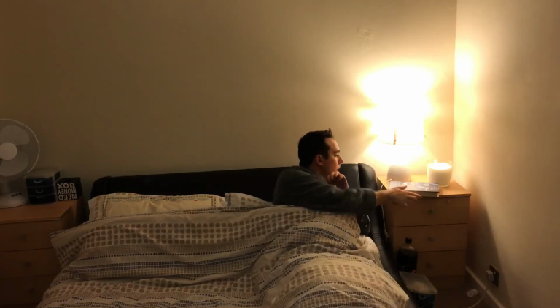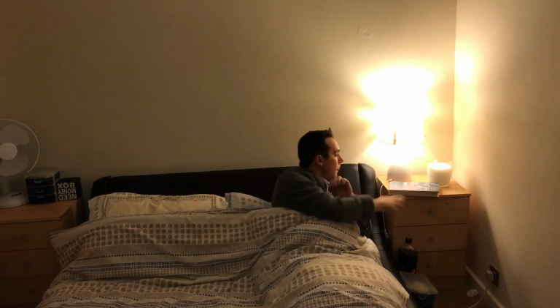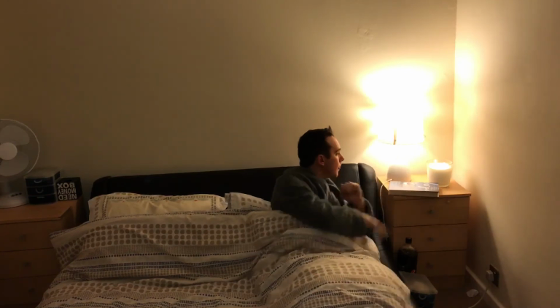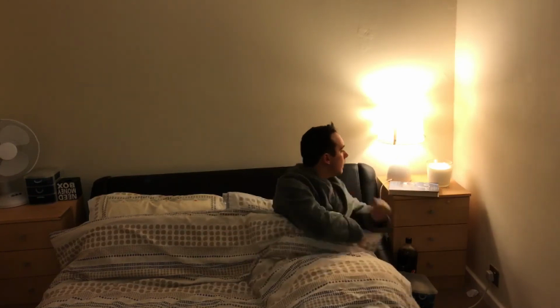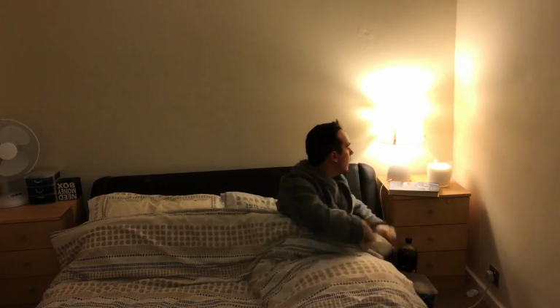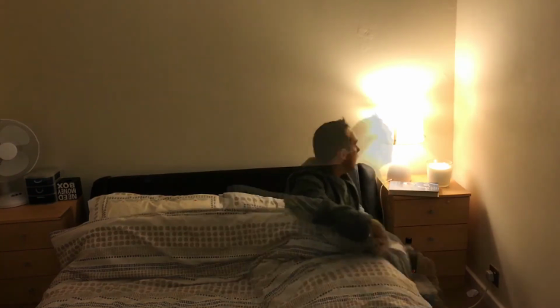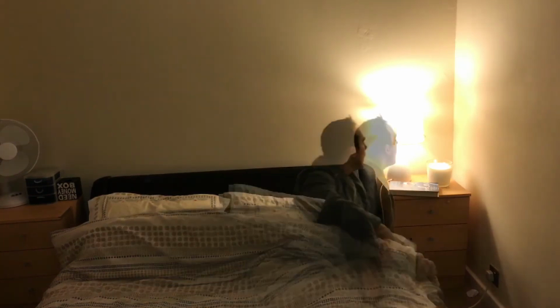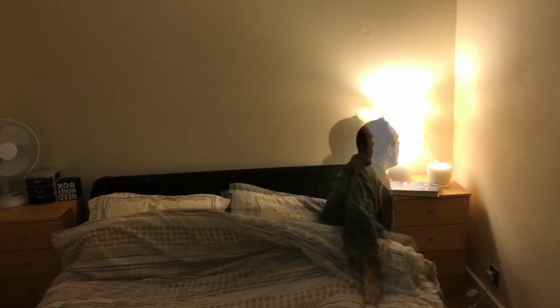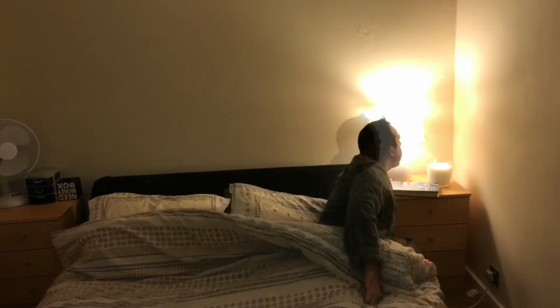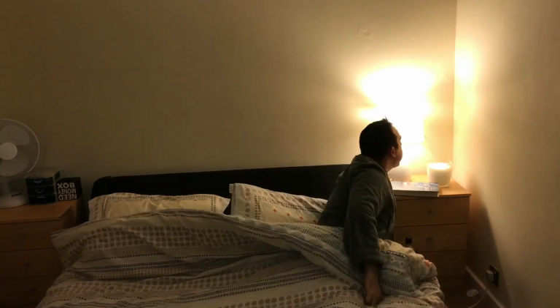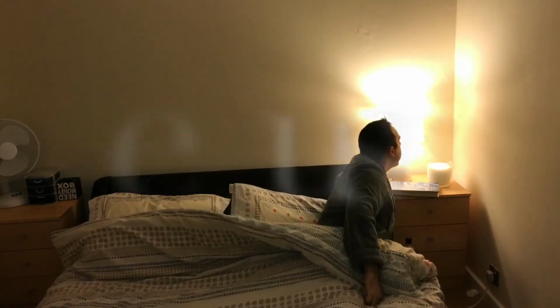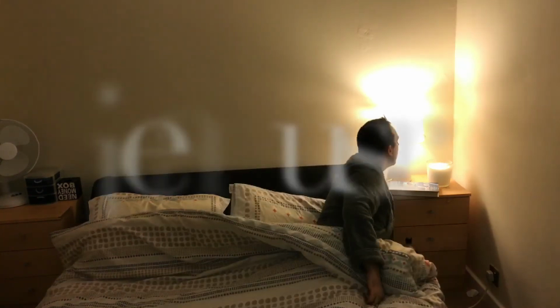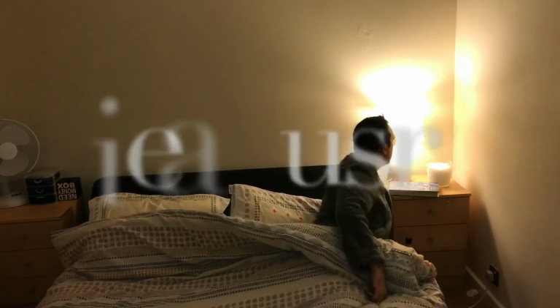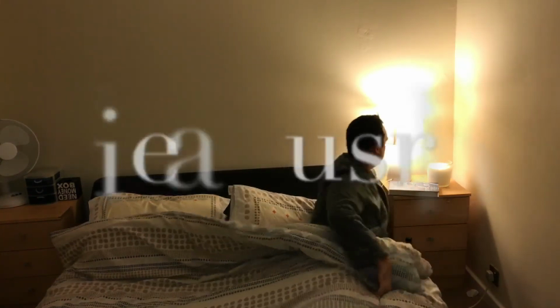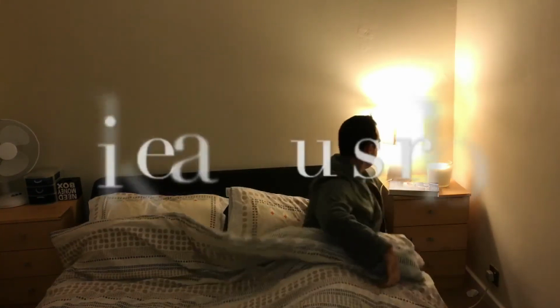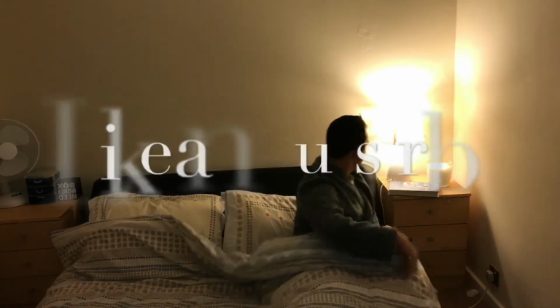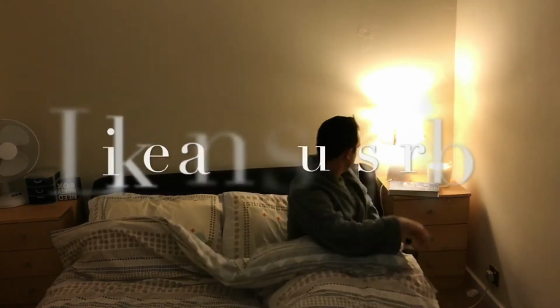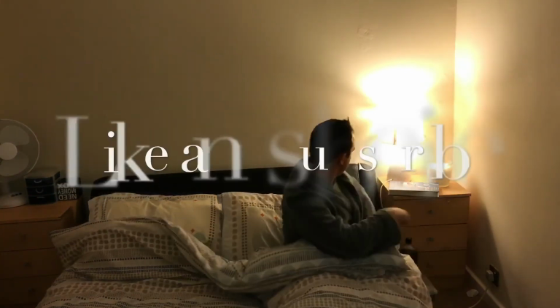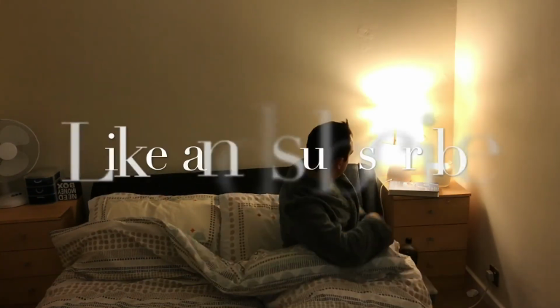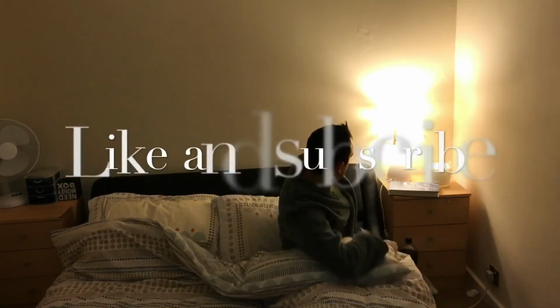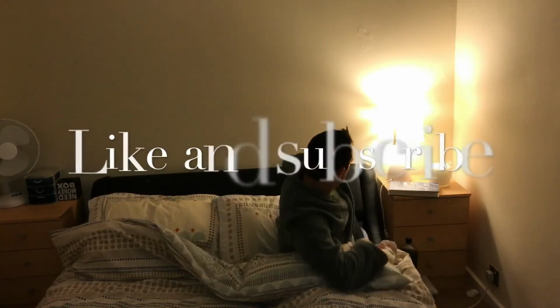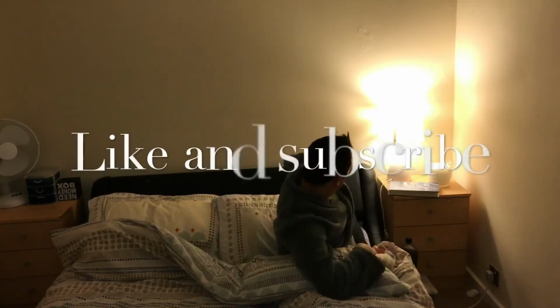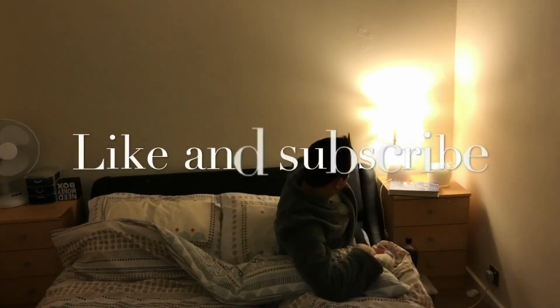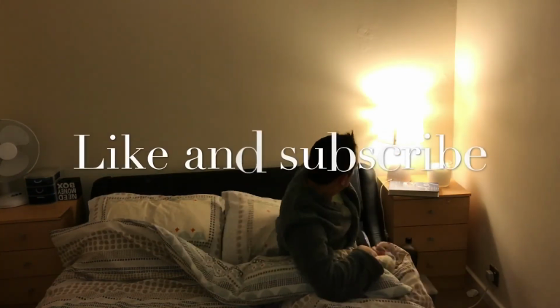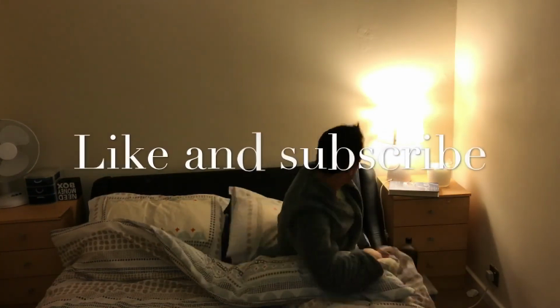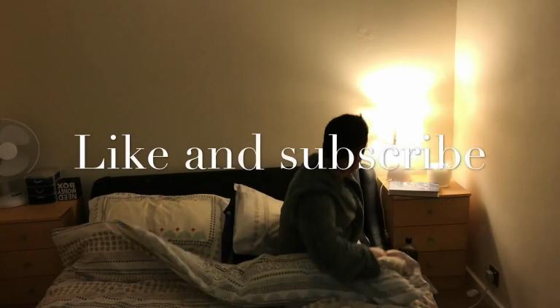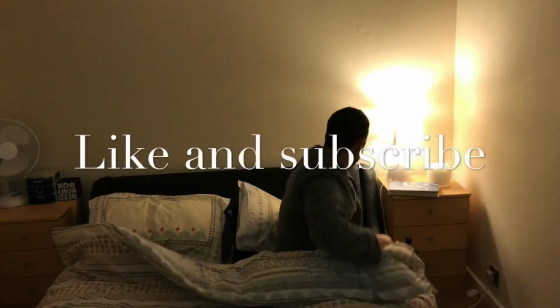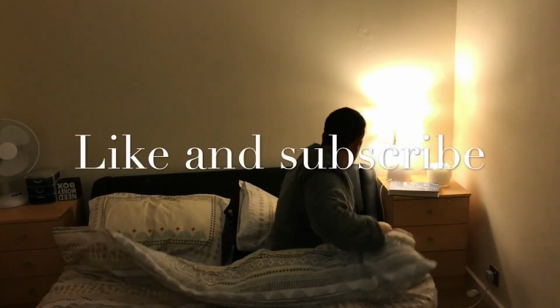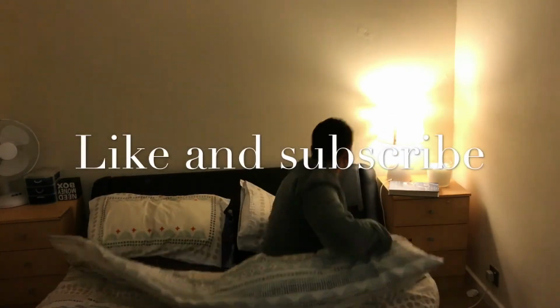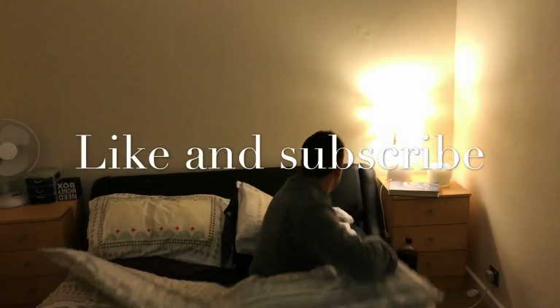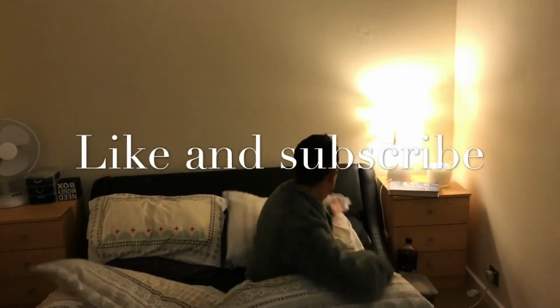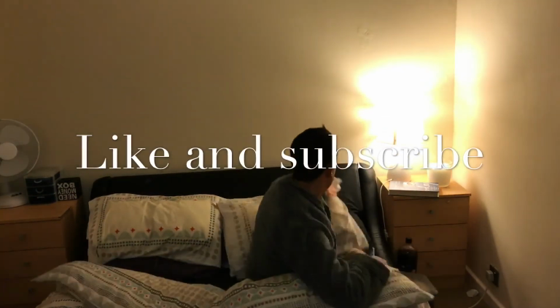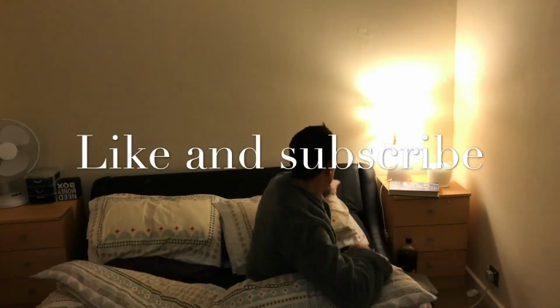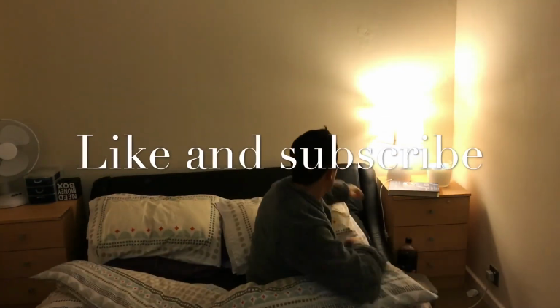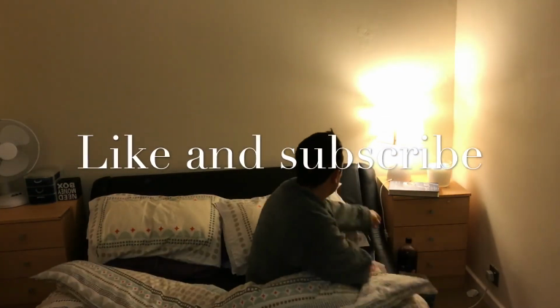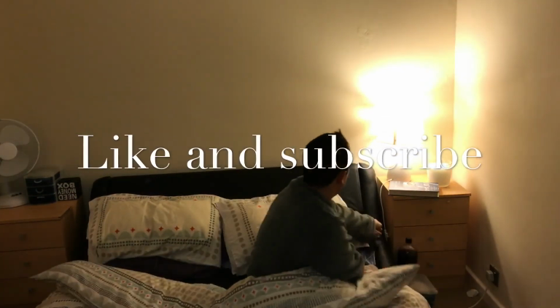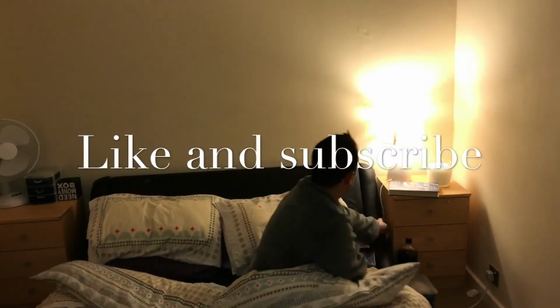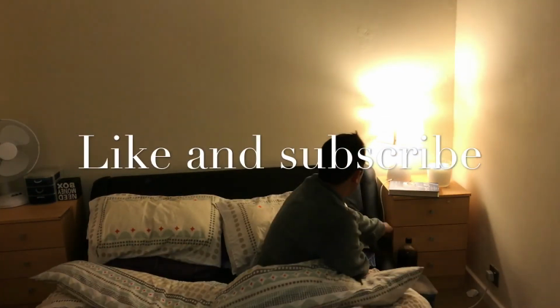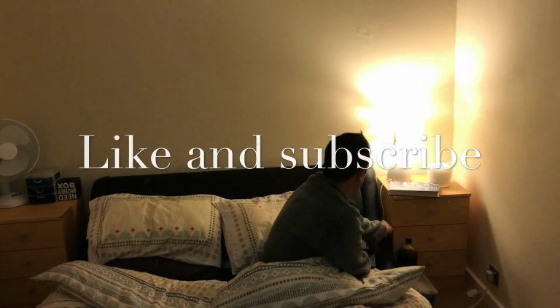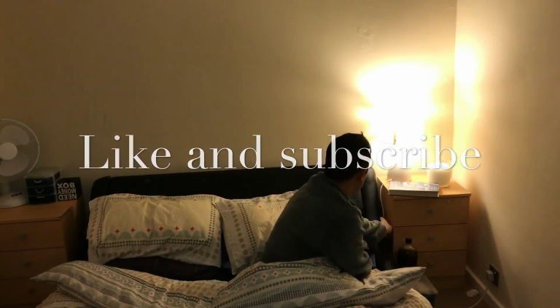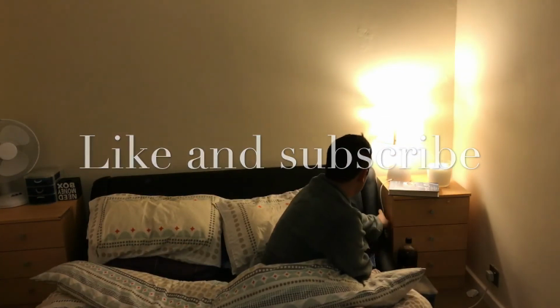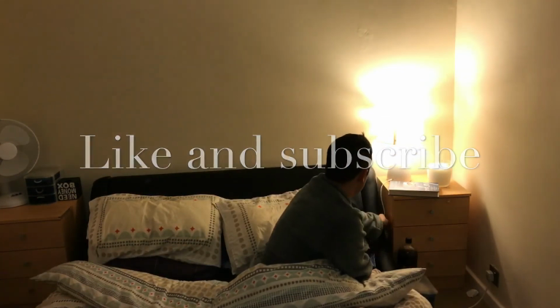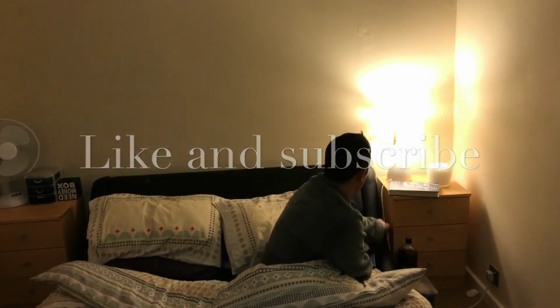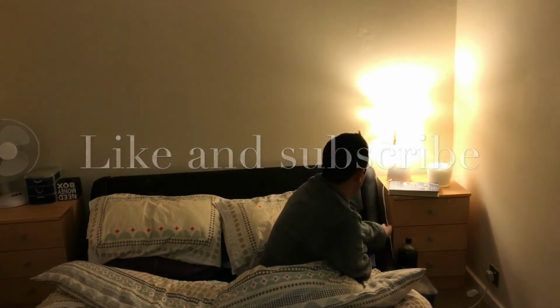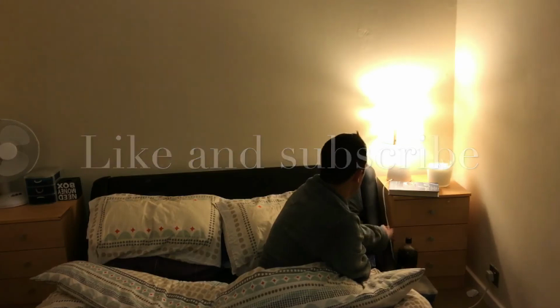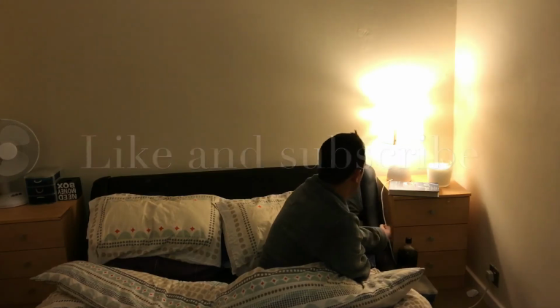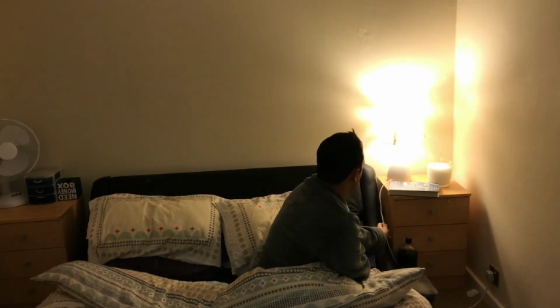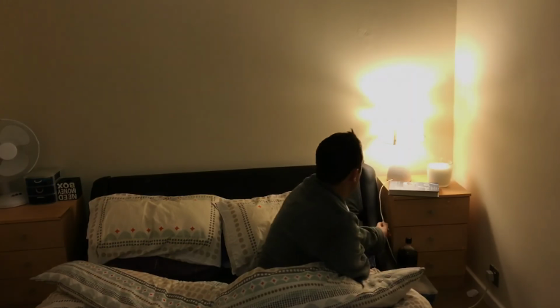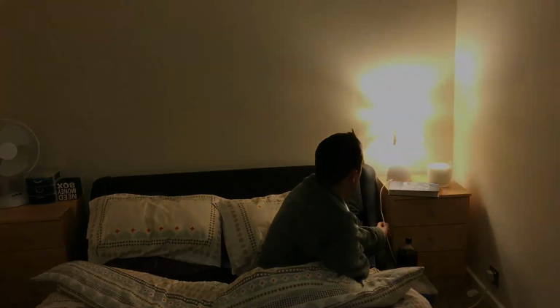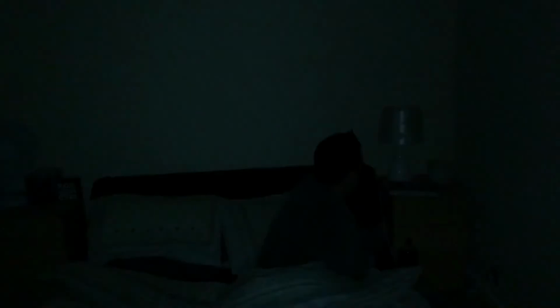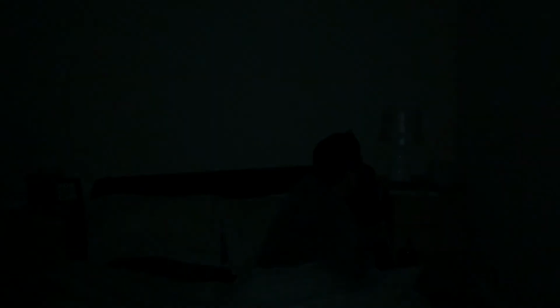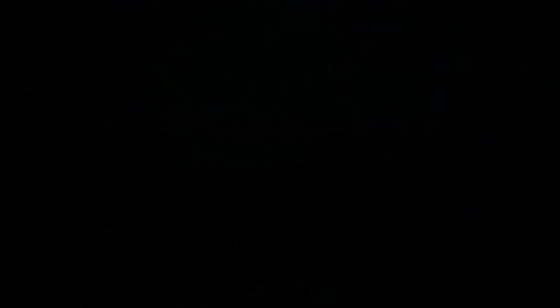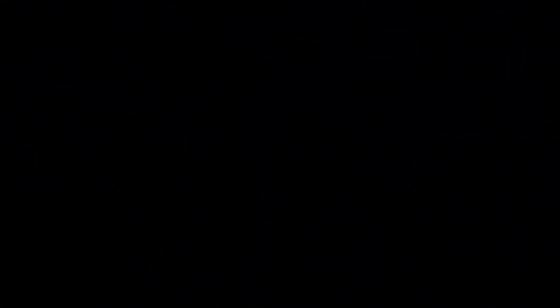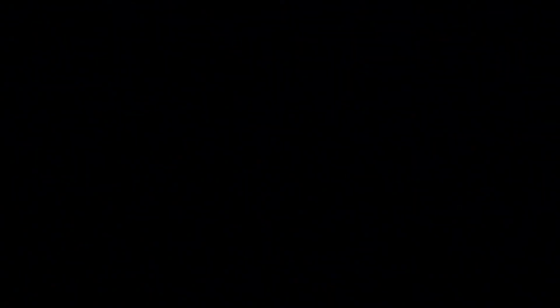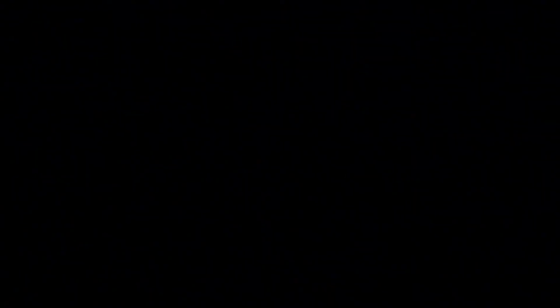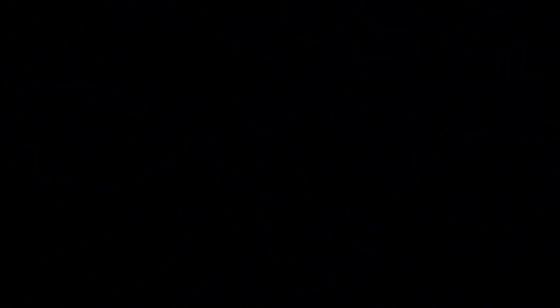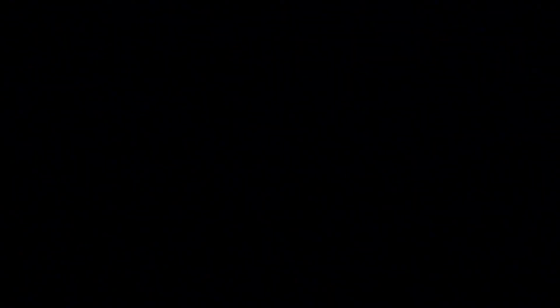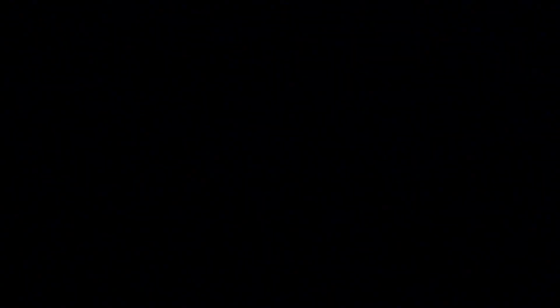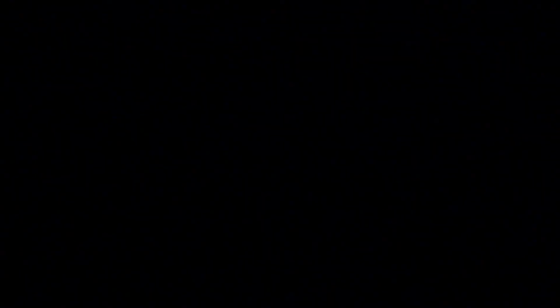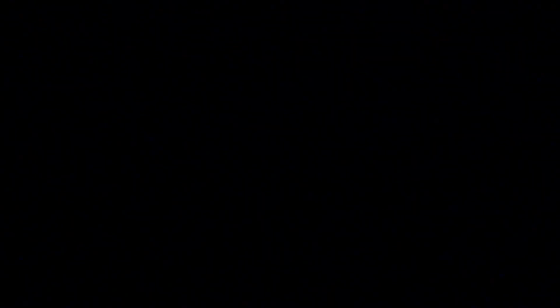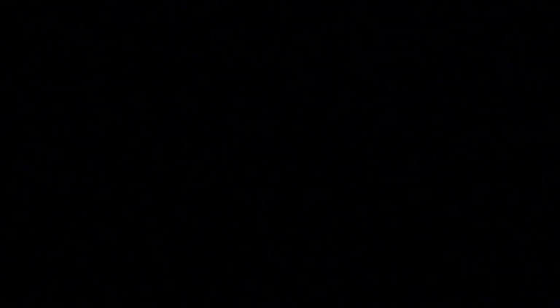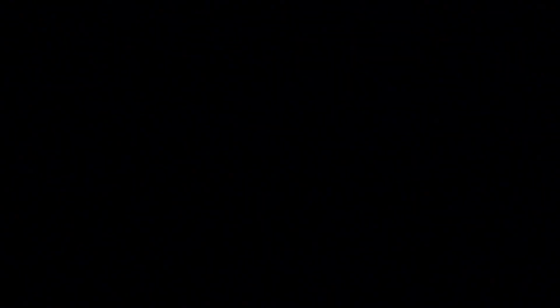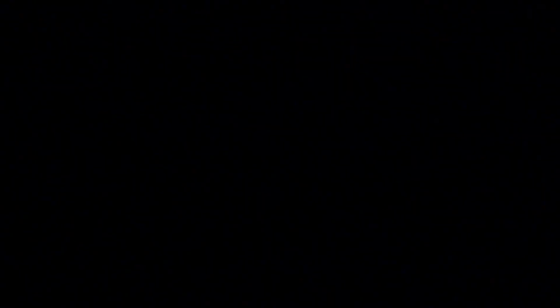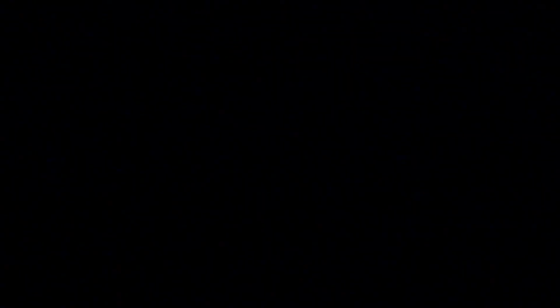Thanks for watching this video! Don't forget to like and subscribe — I'll leave all my social media links down below and I'll see you in my next video. Bye!